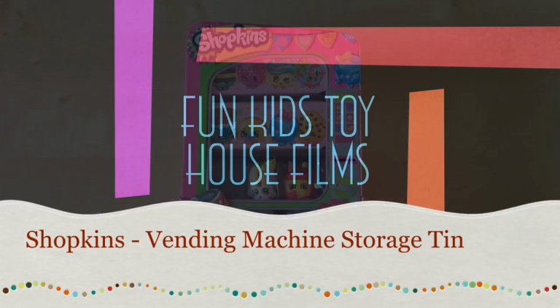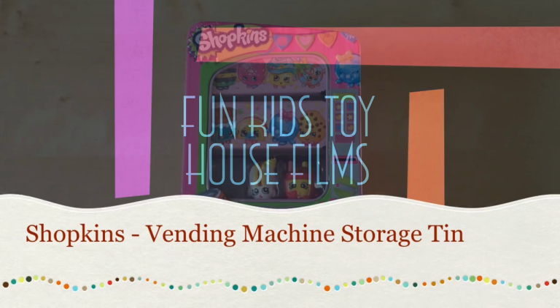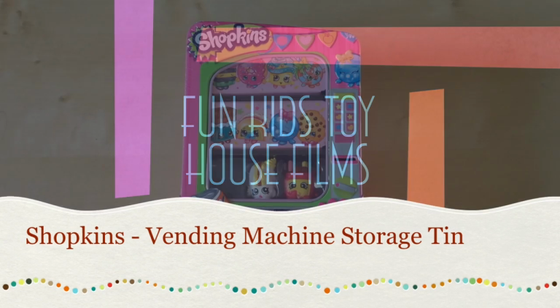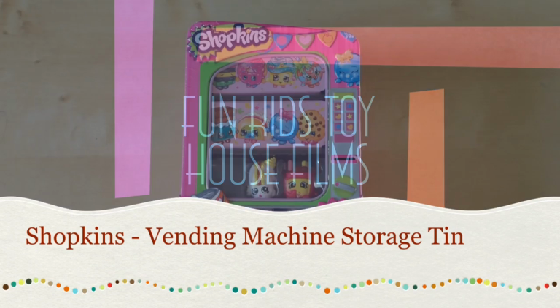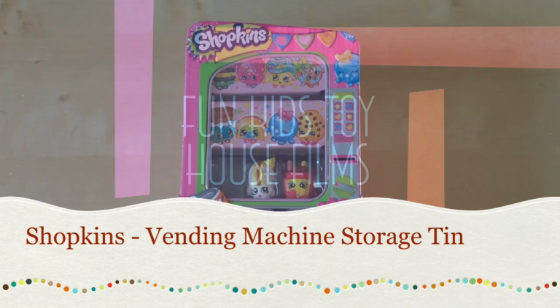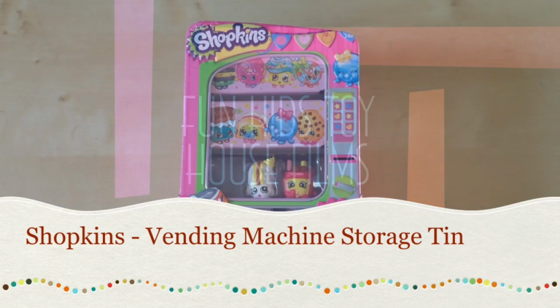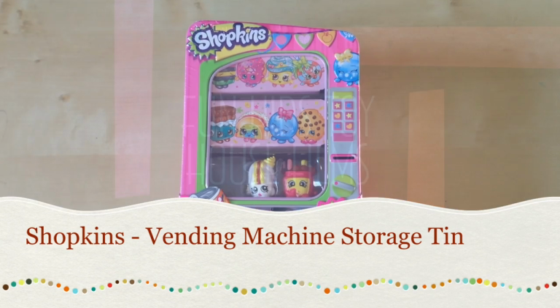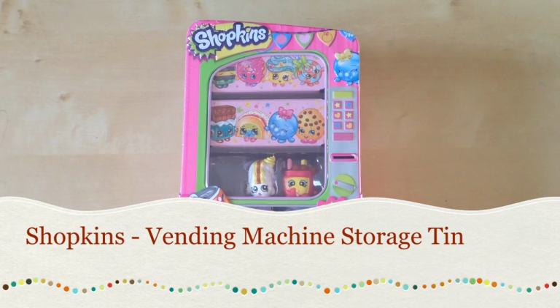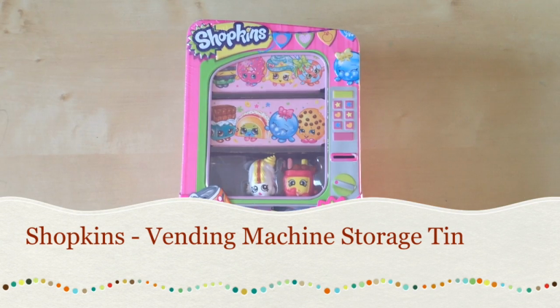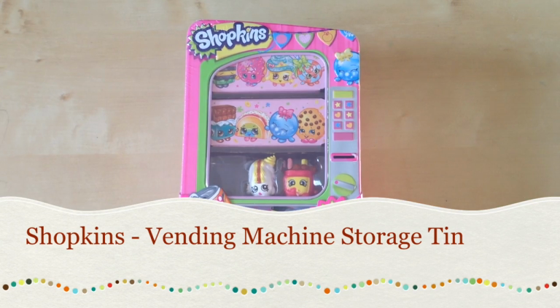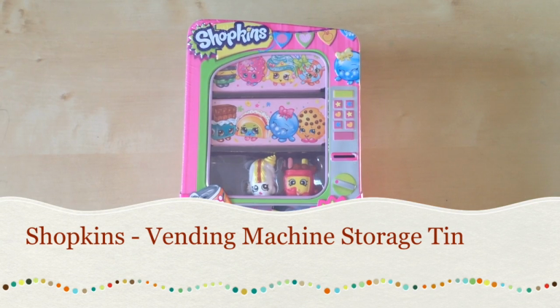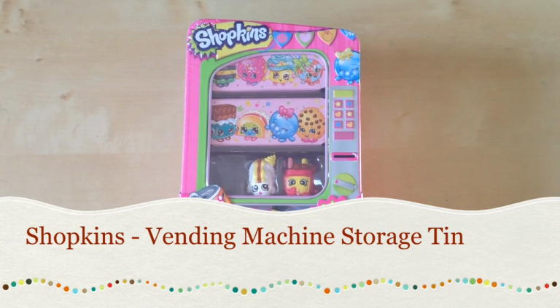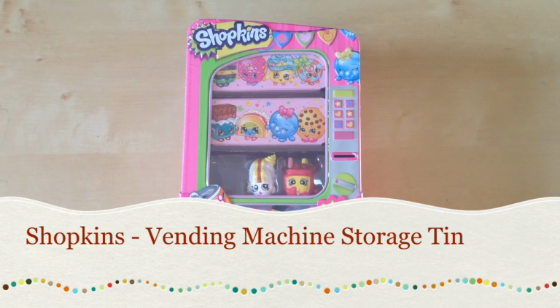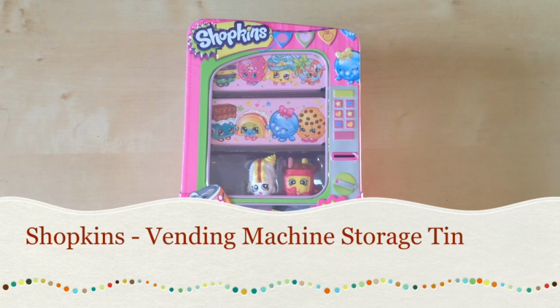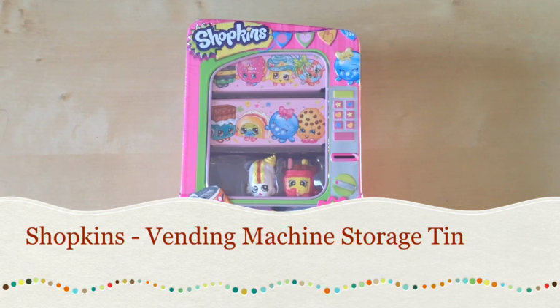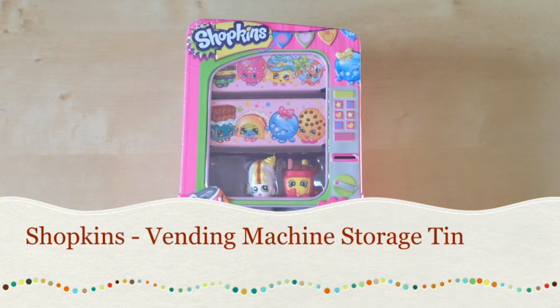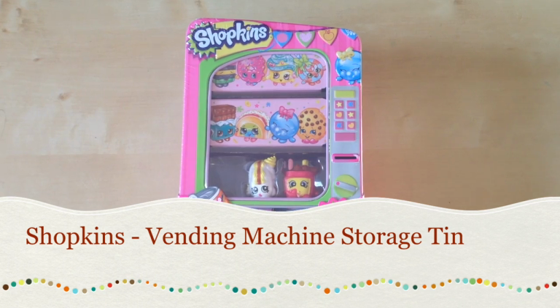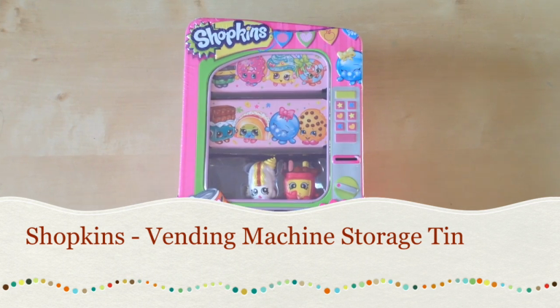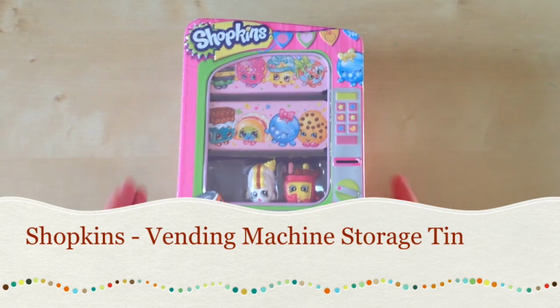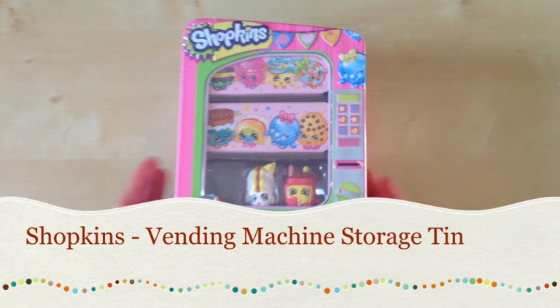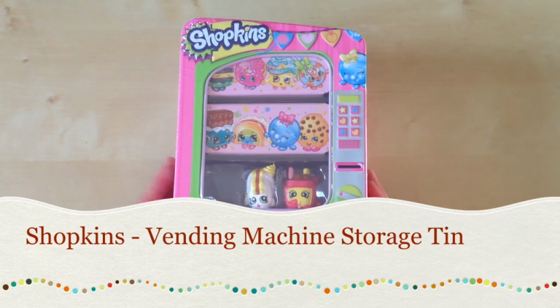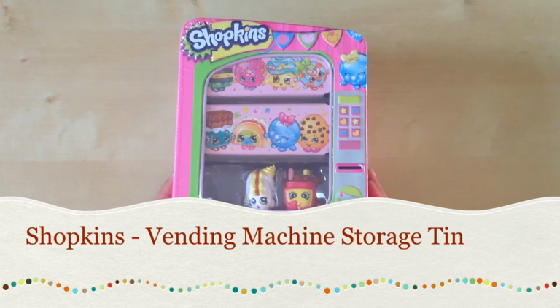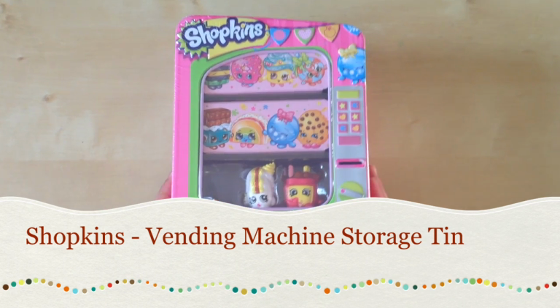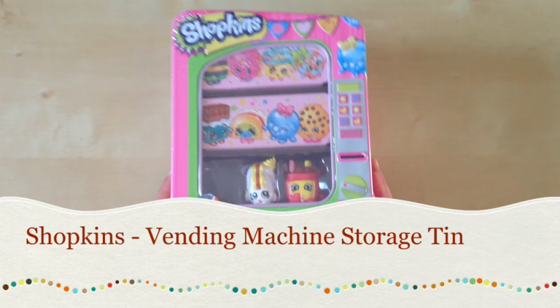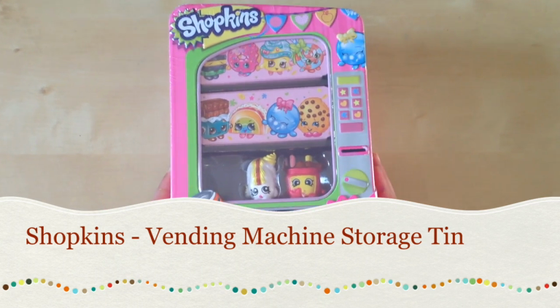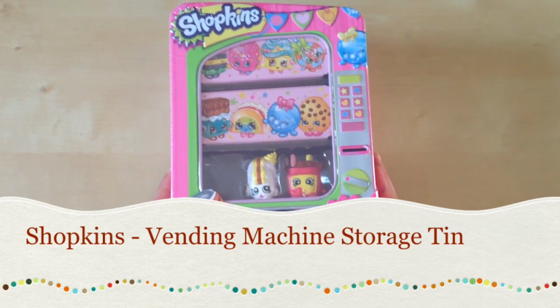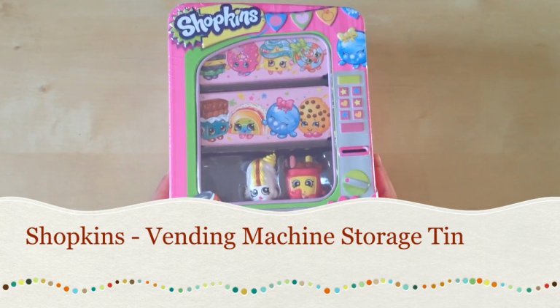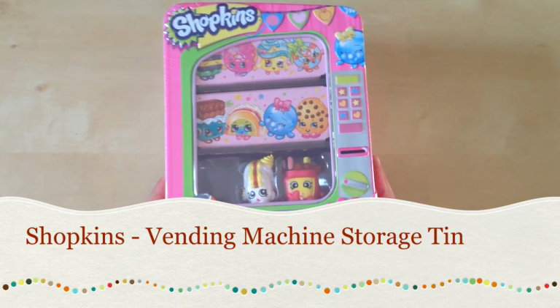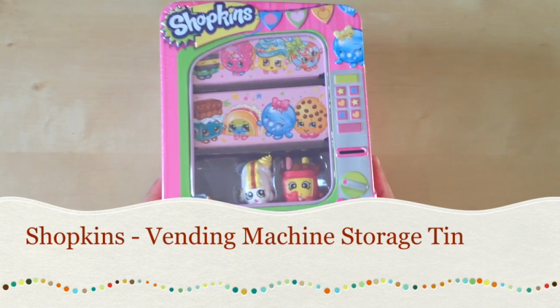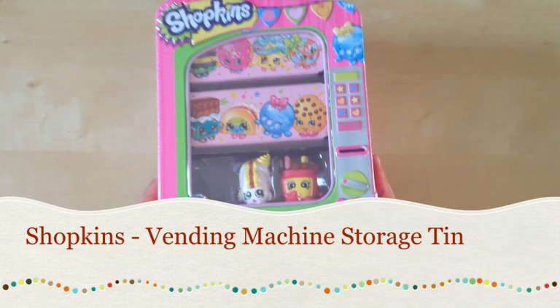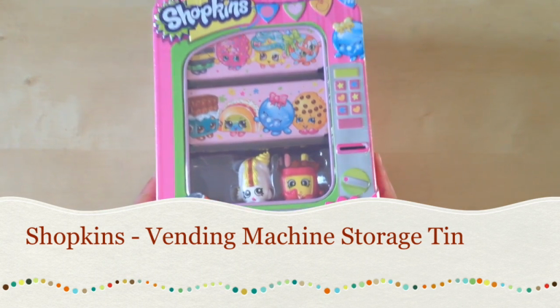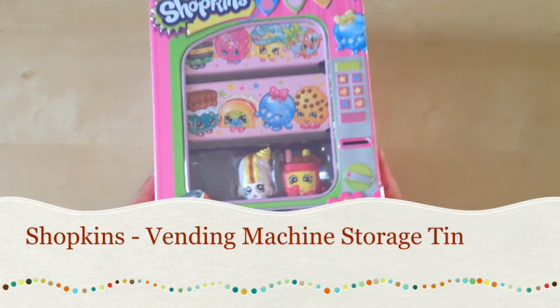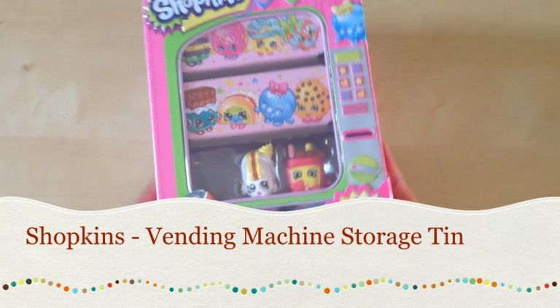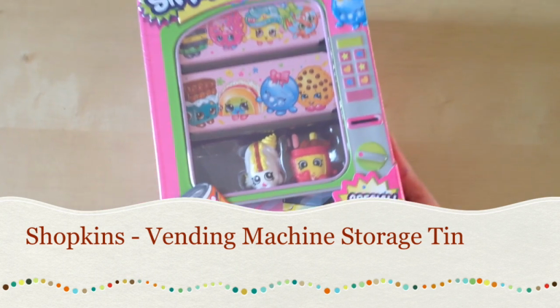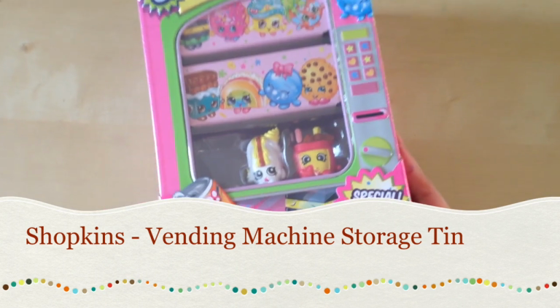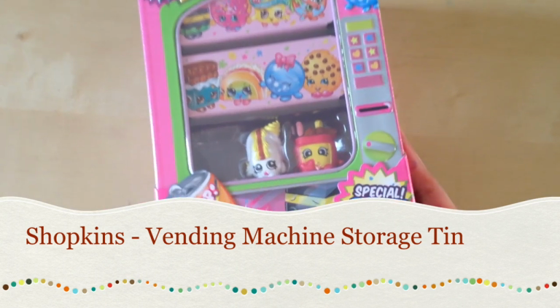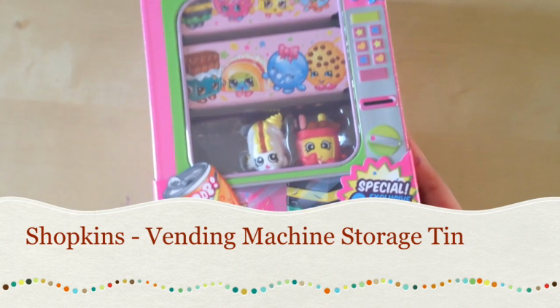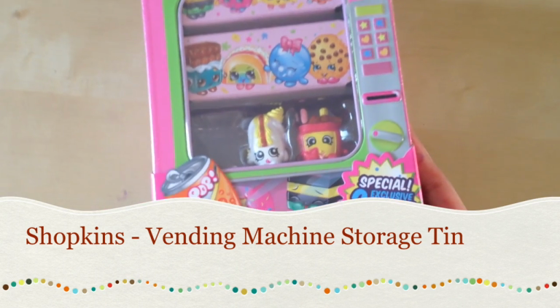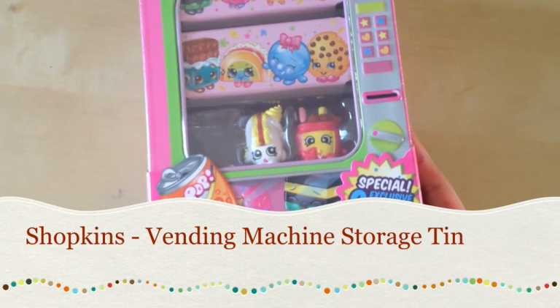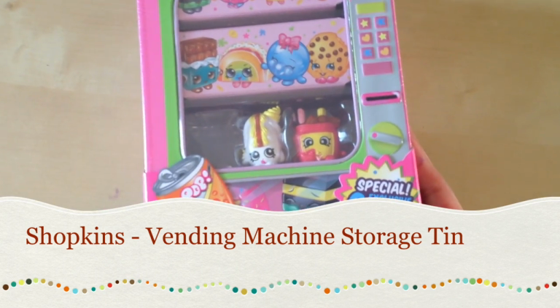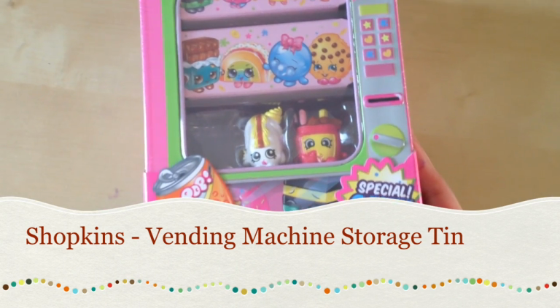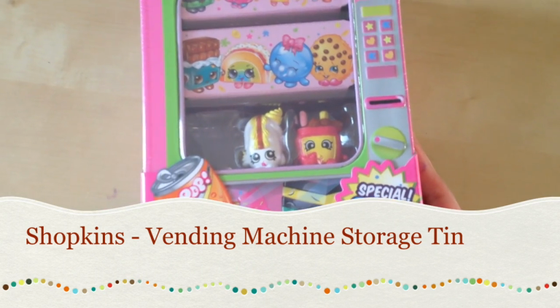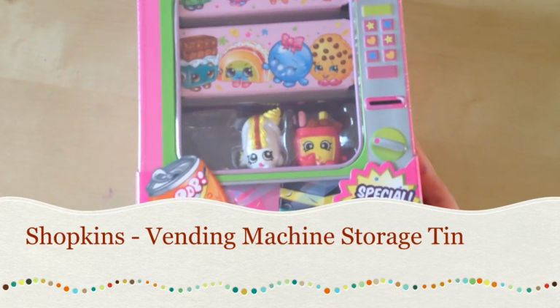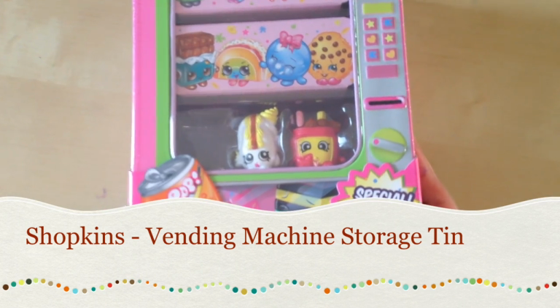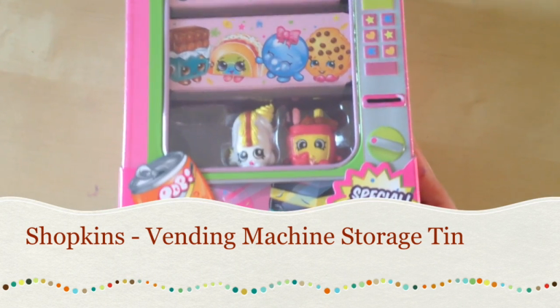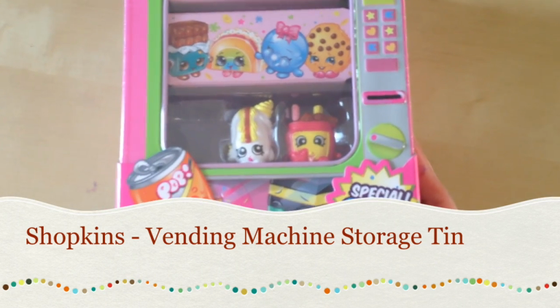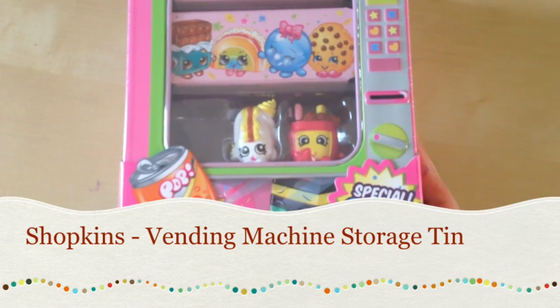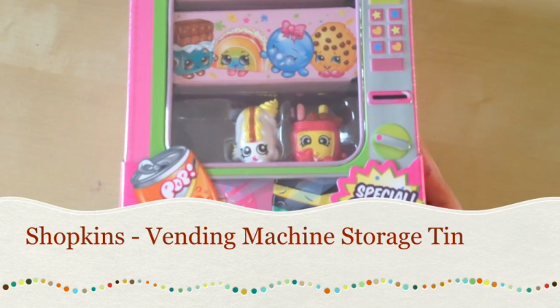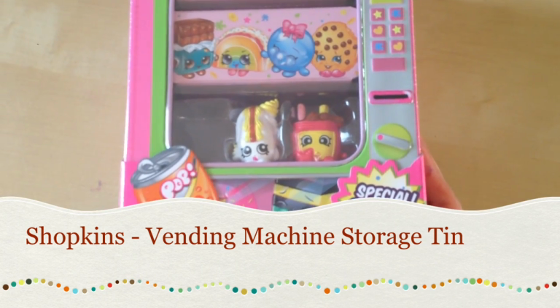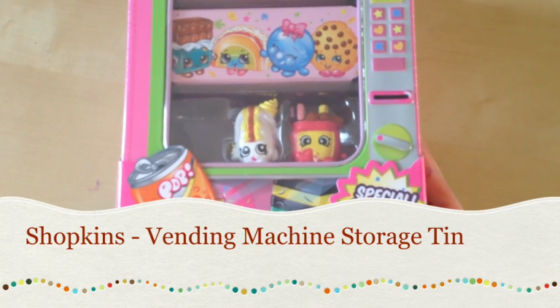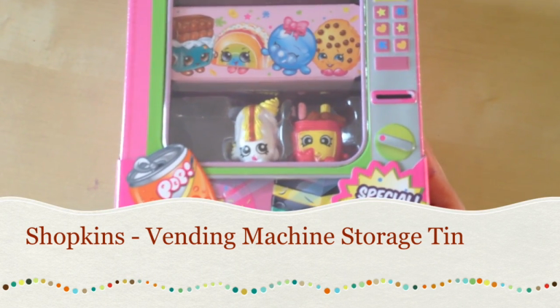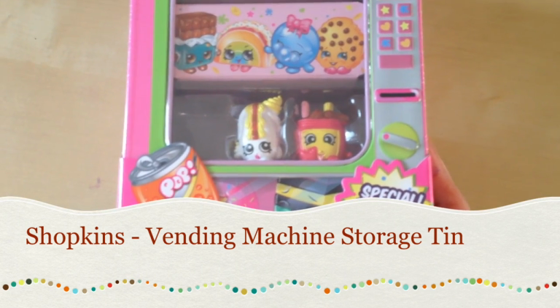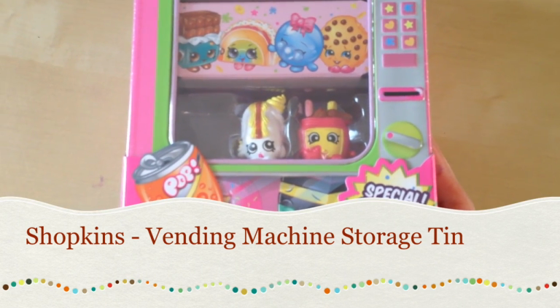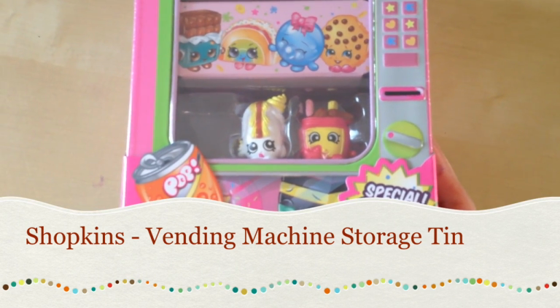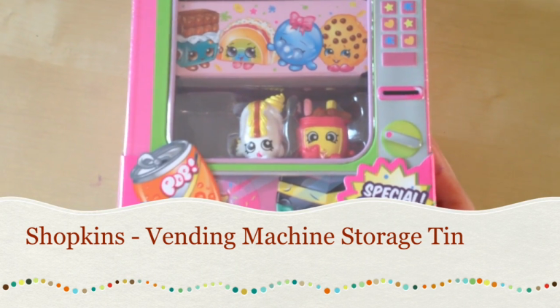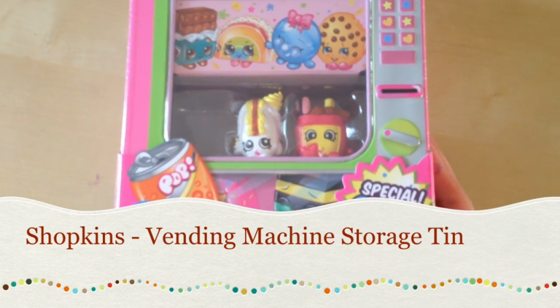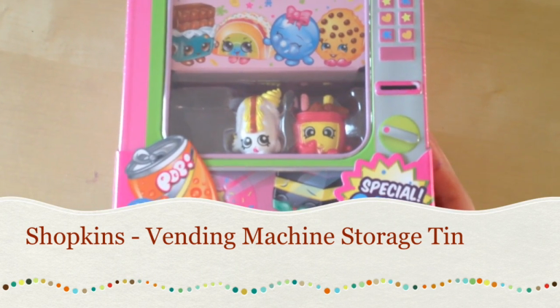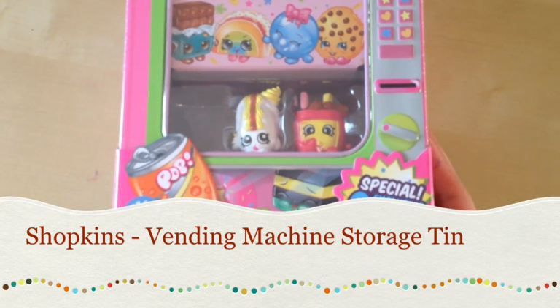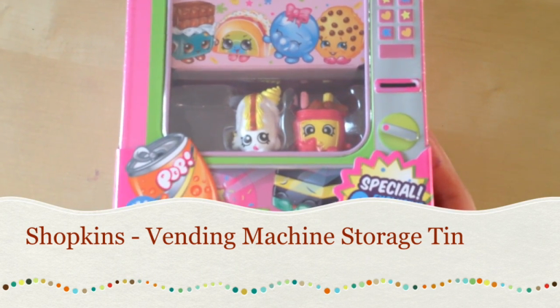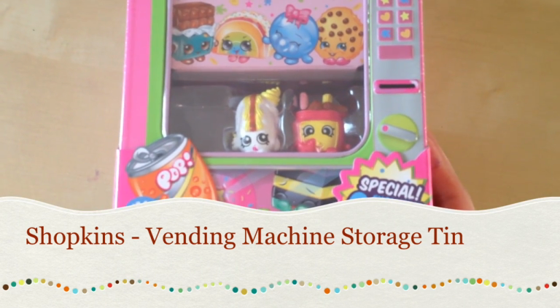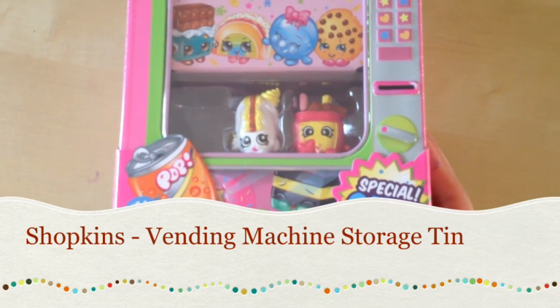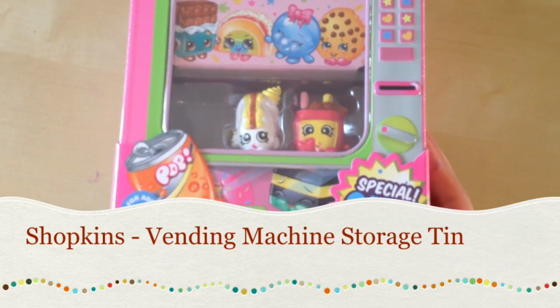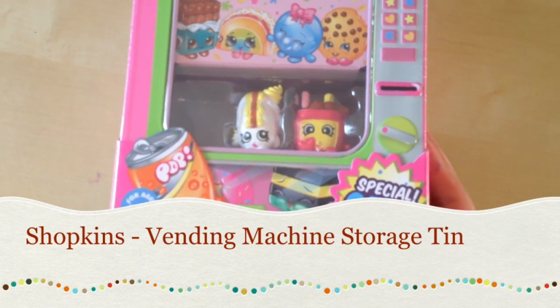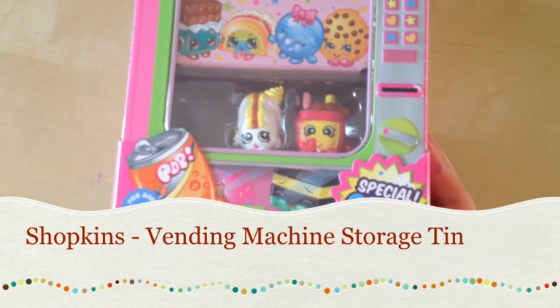Guys, today we are going to open a Shopkins vending machine storage tin.